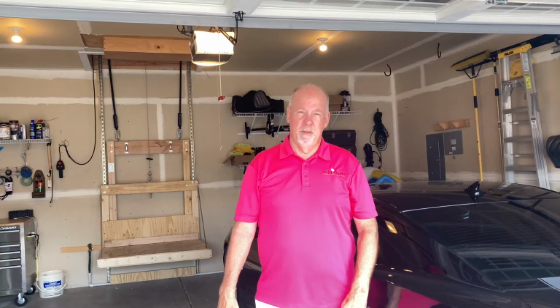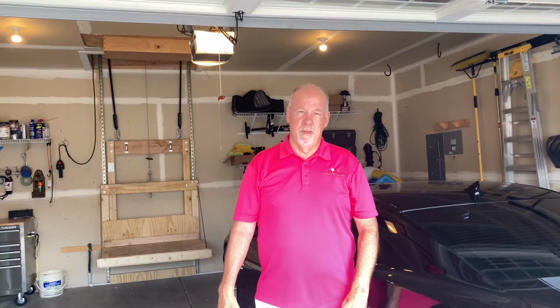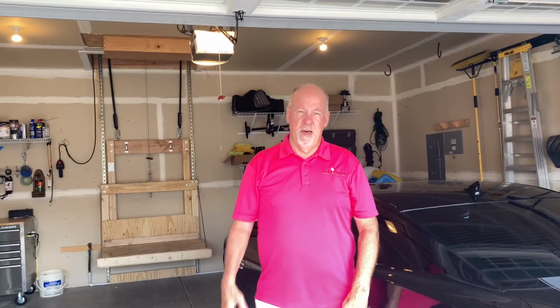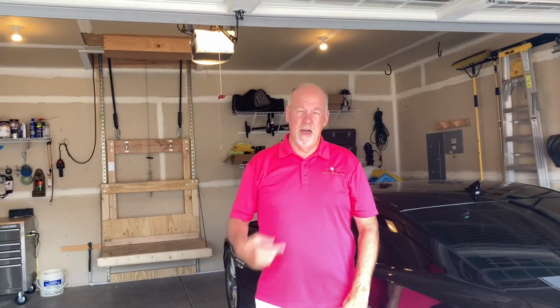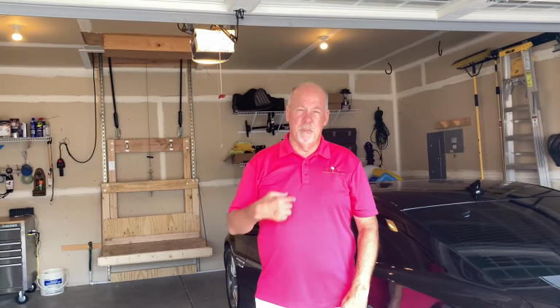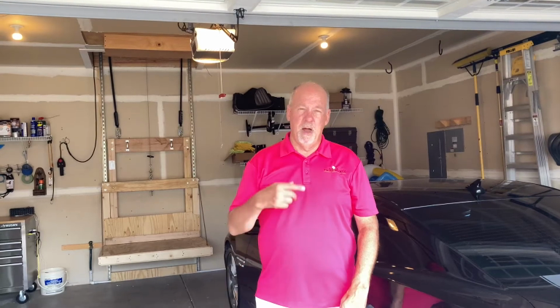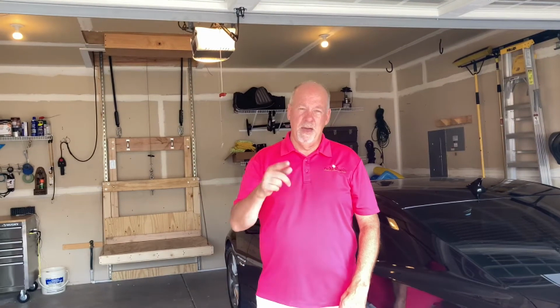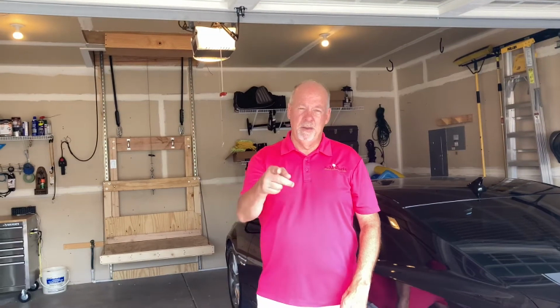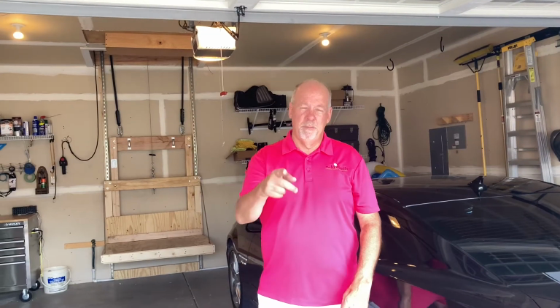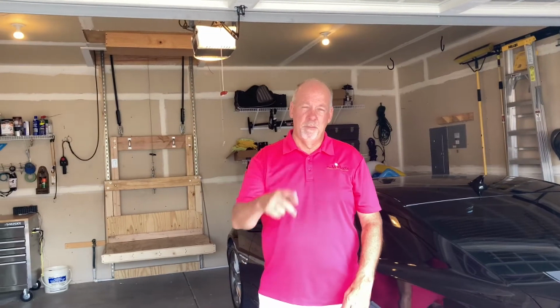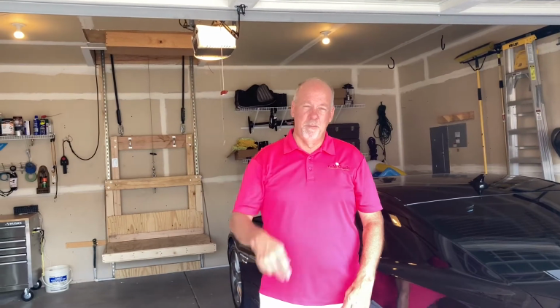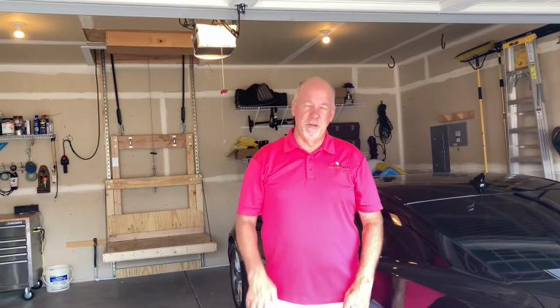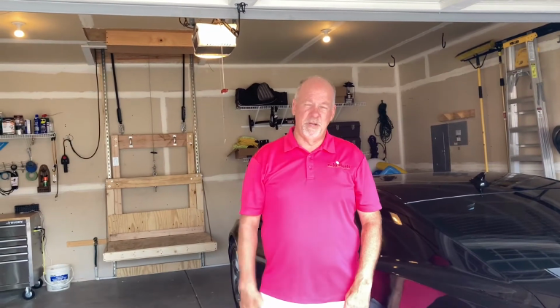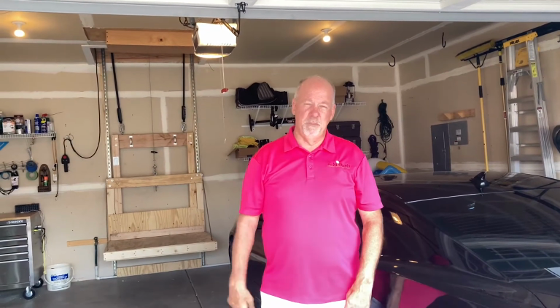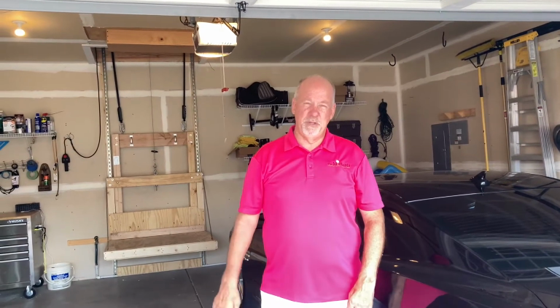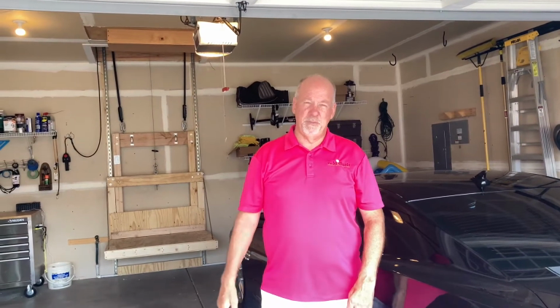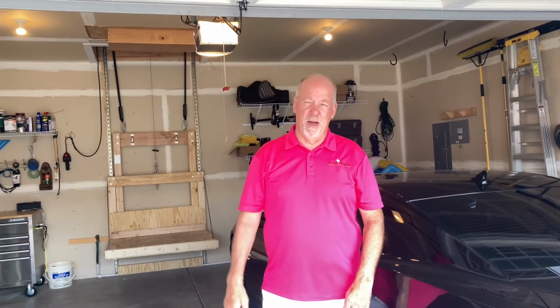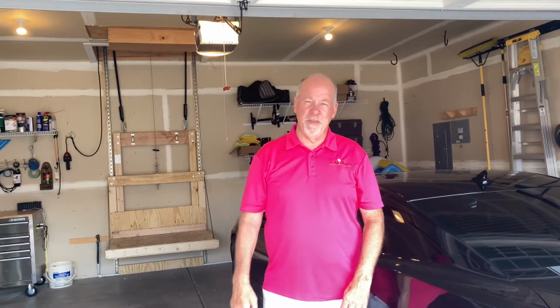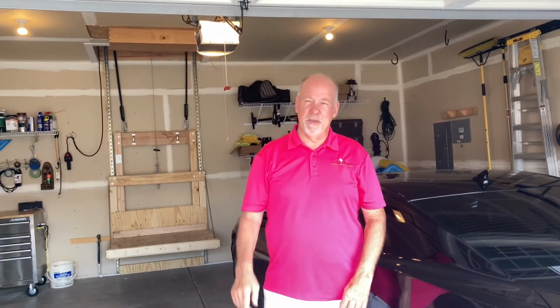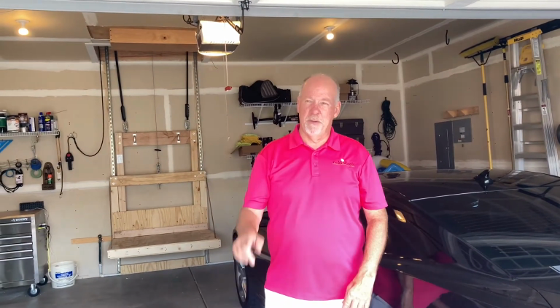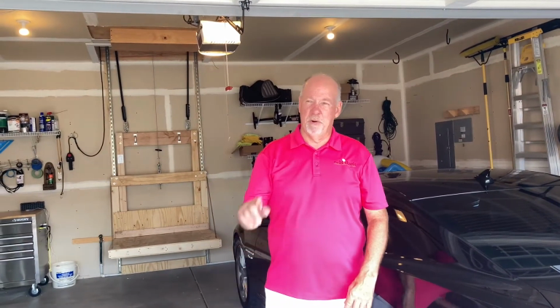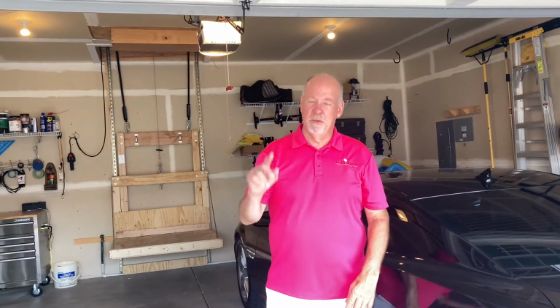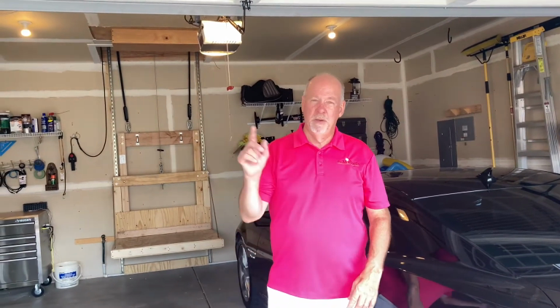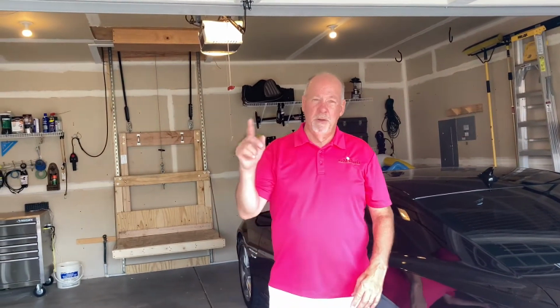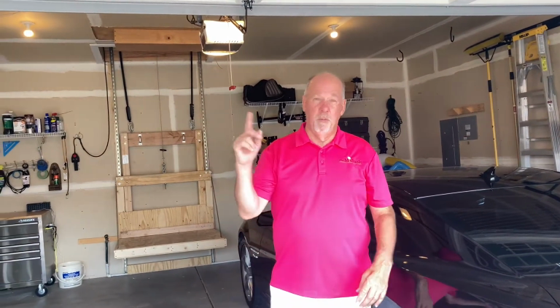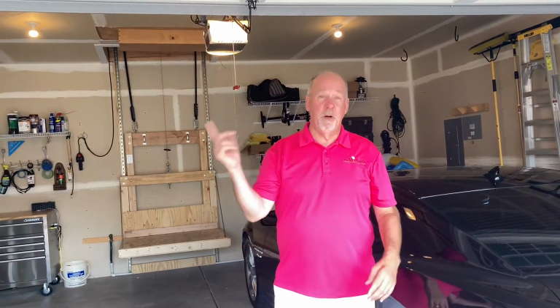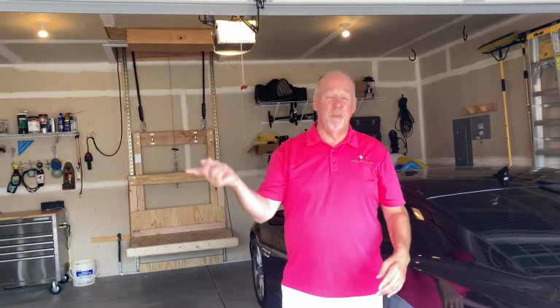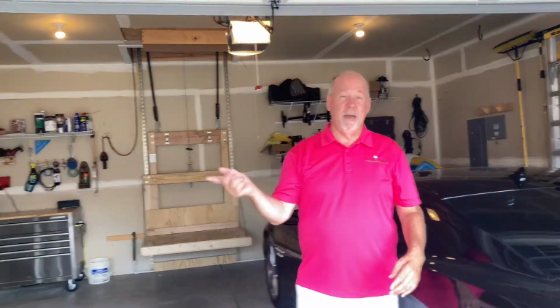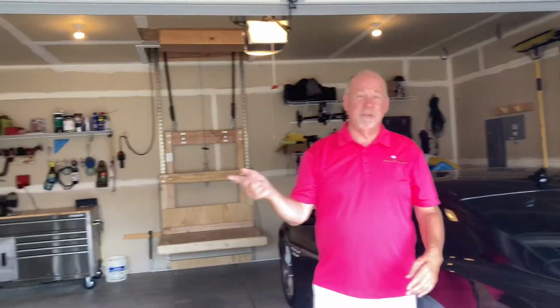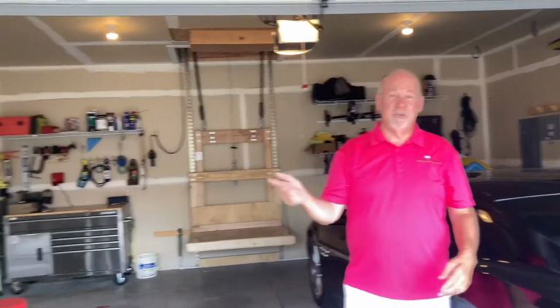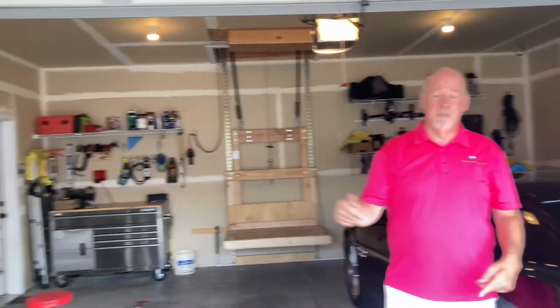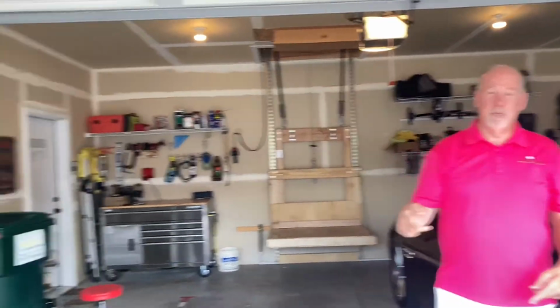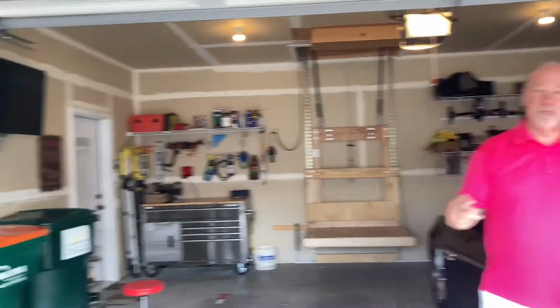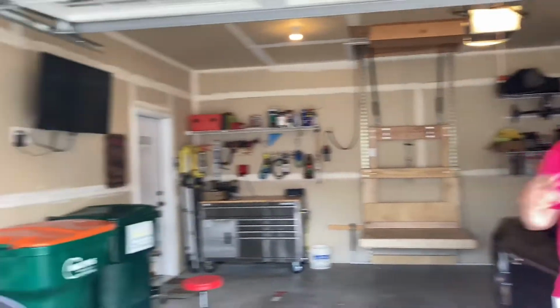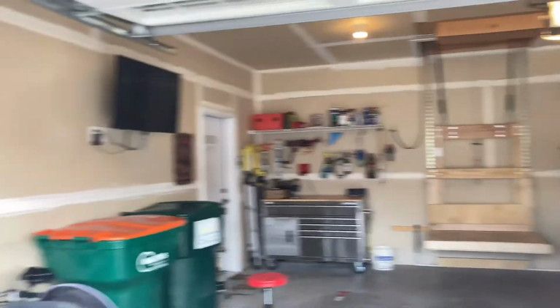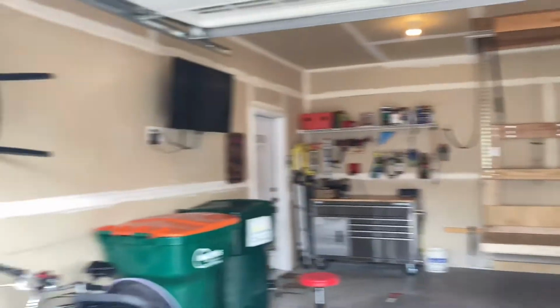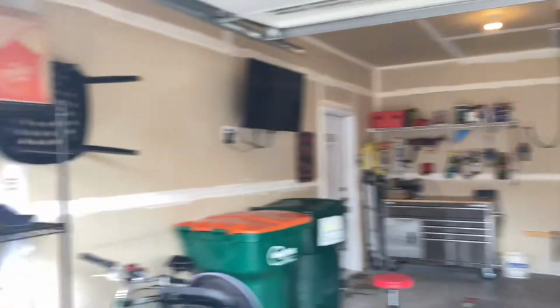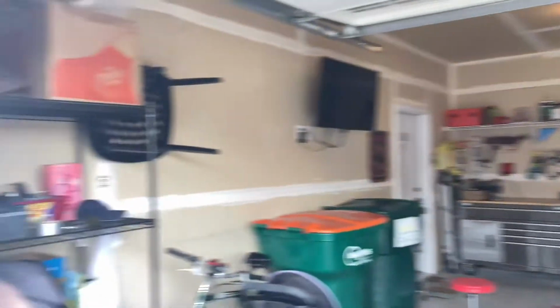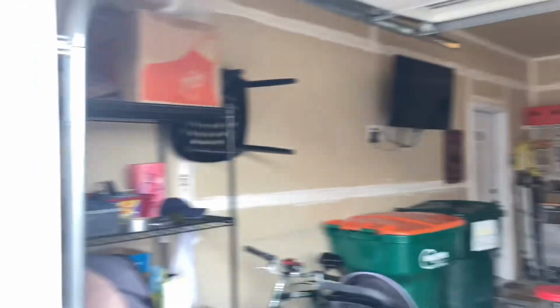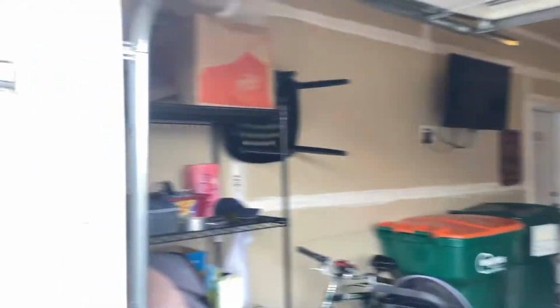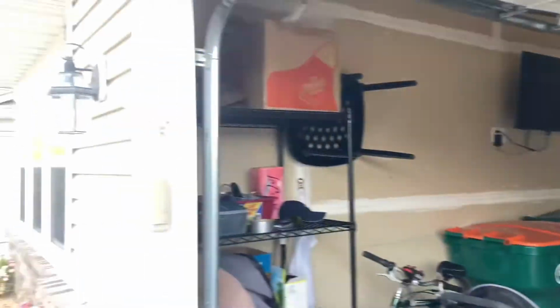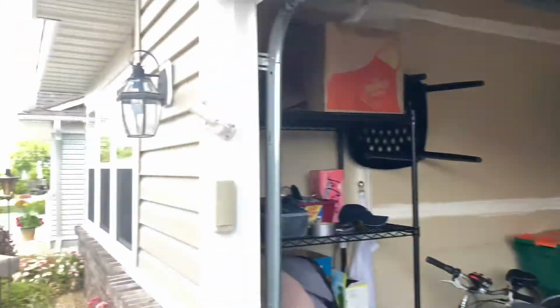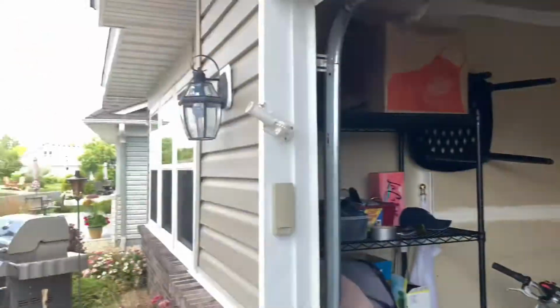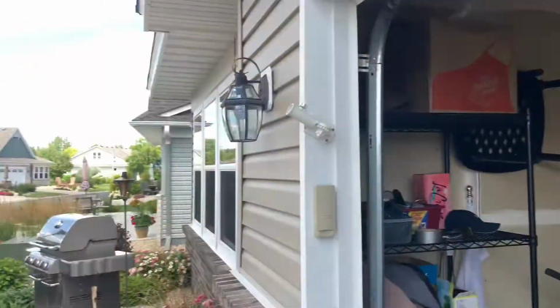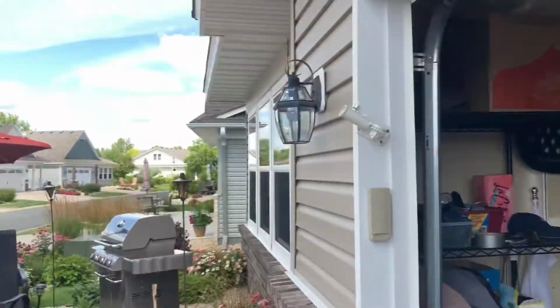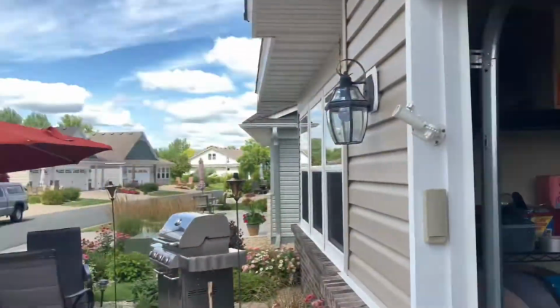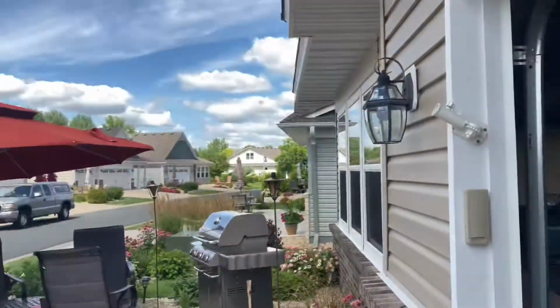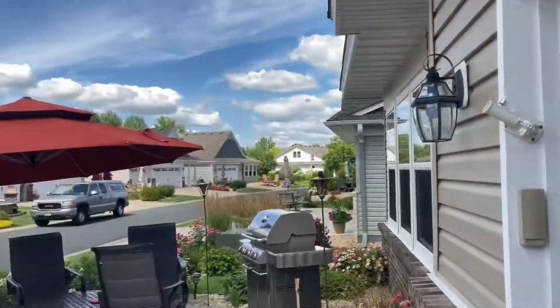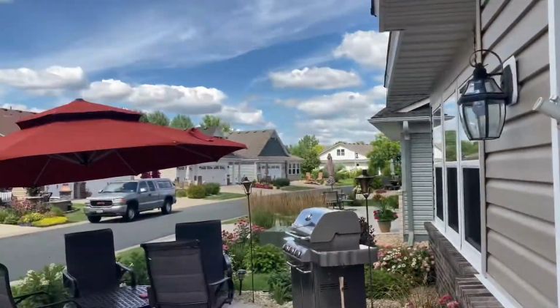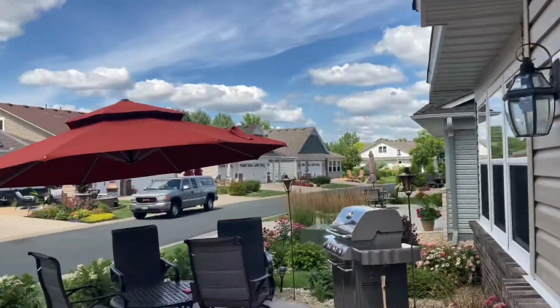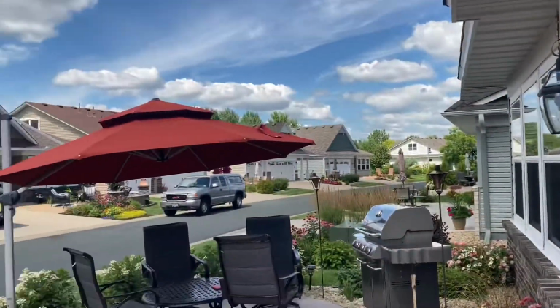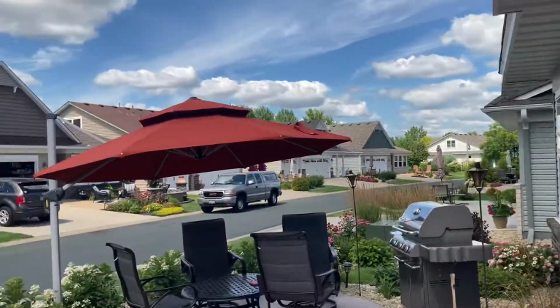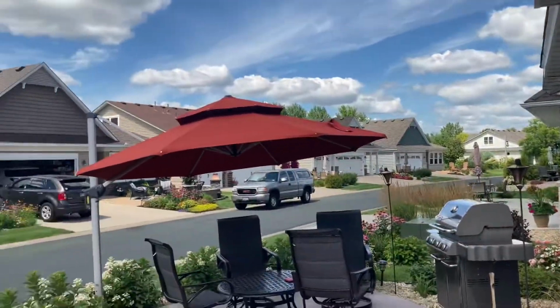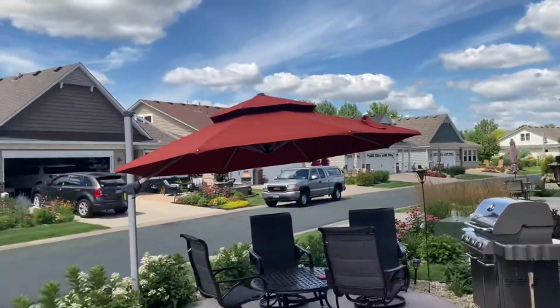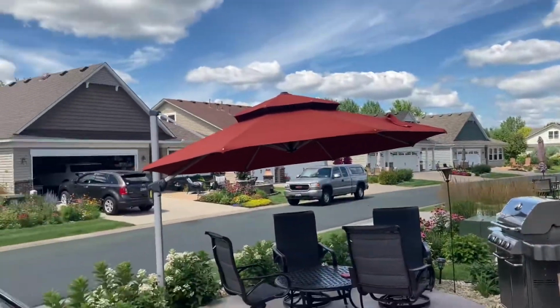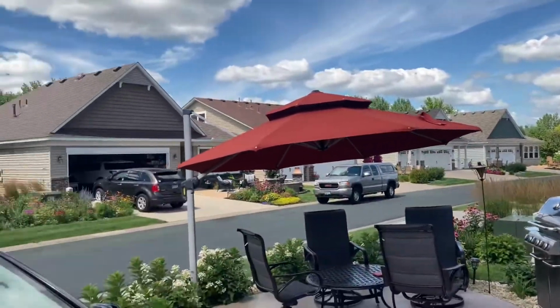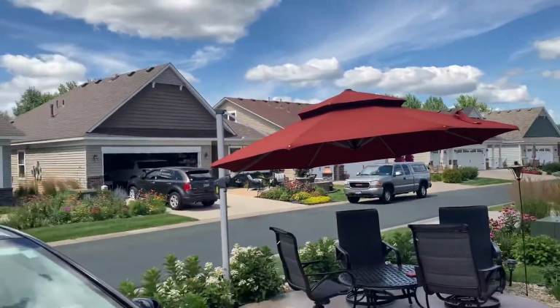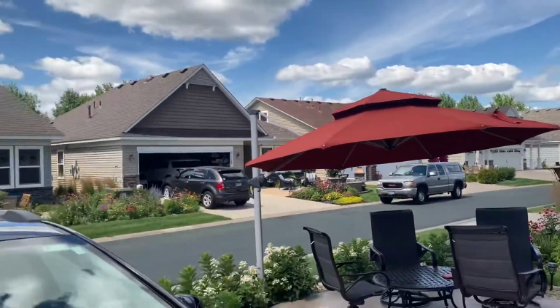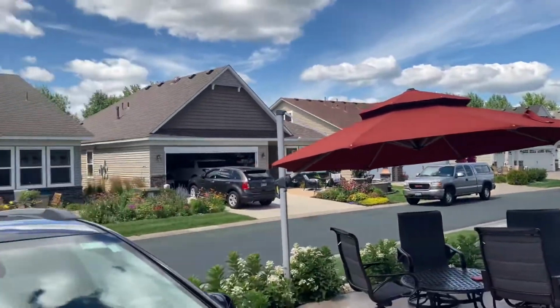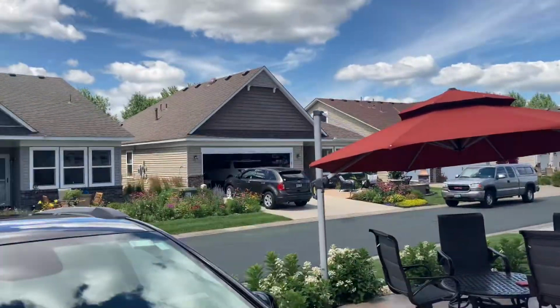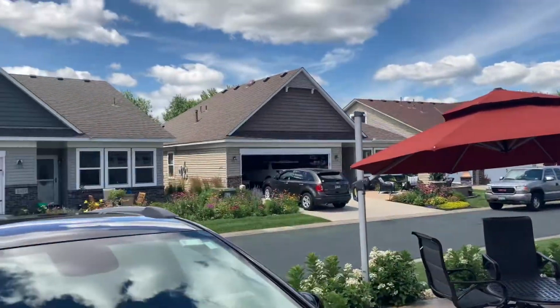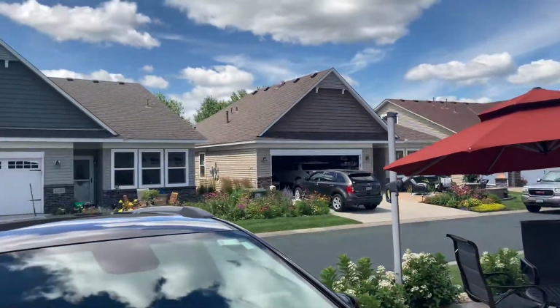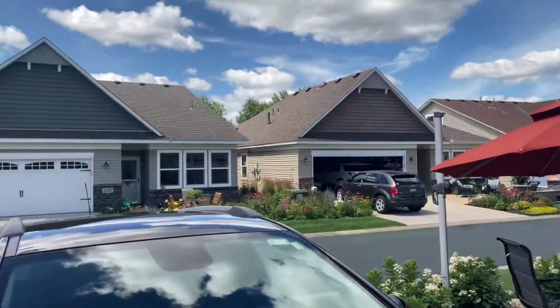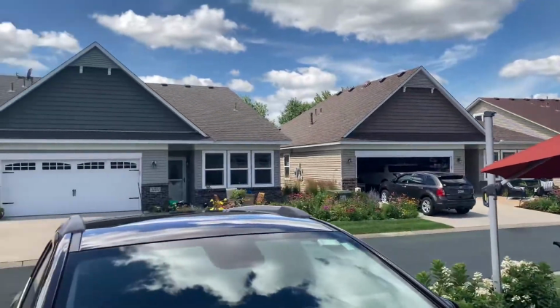Hi, I'm Brian. My son Mitch is behind the camera. Welcome back to sunny Minnesota — today we're going to talk about accessorizing the elevator.